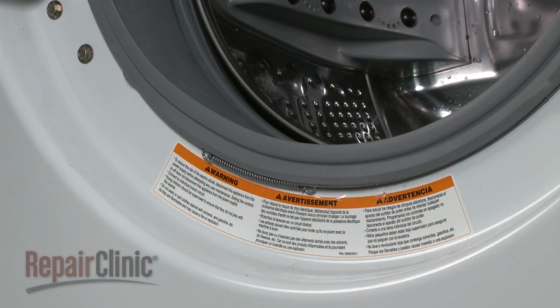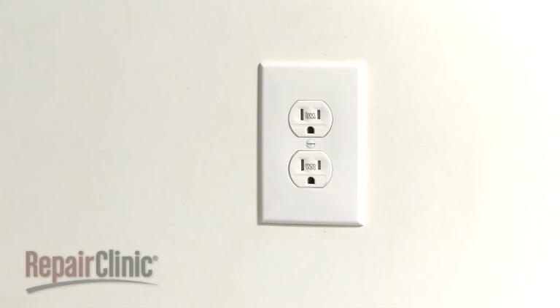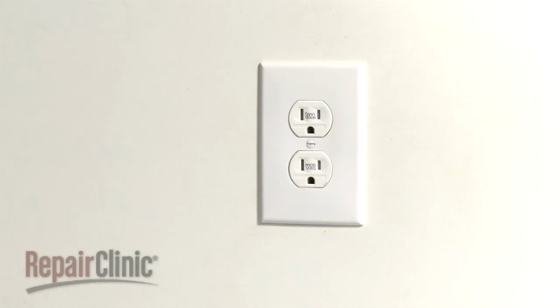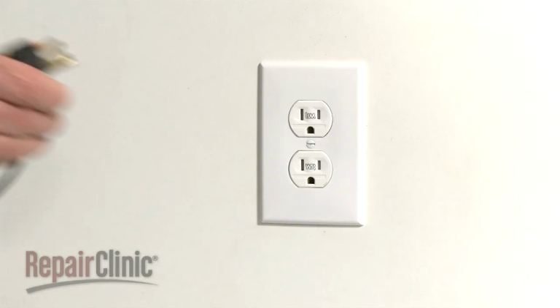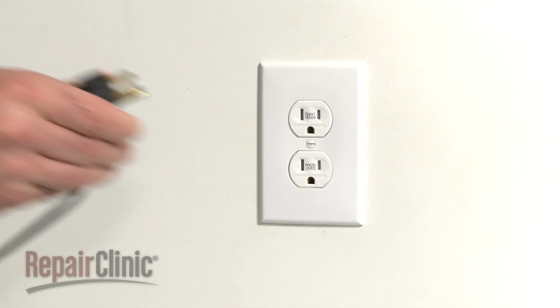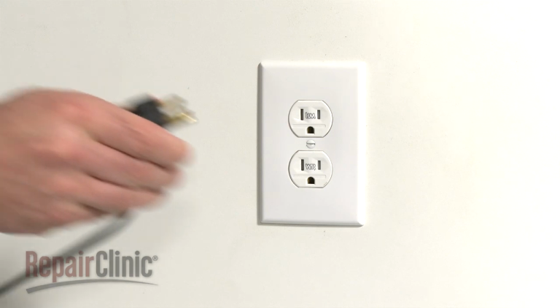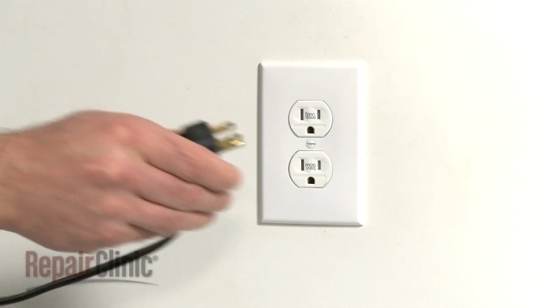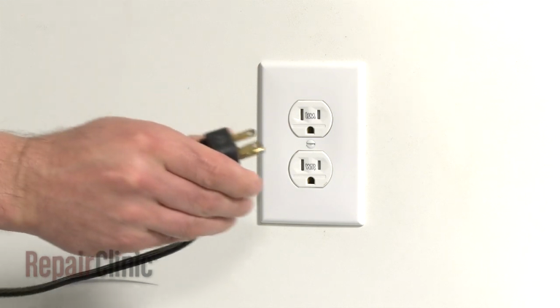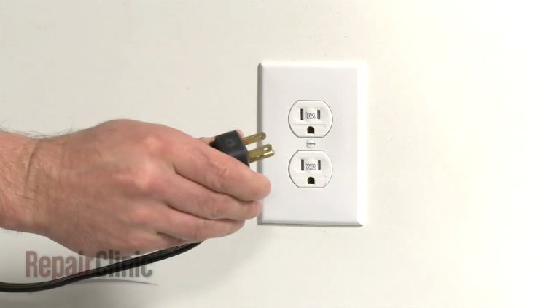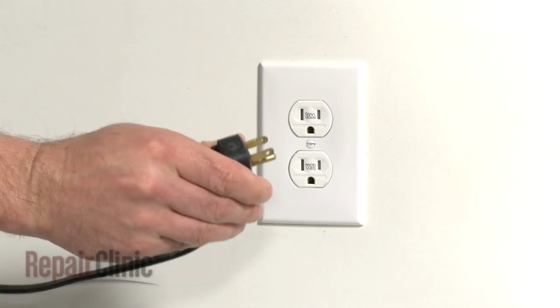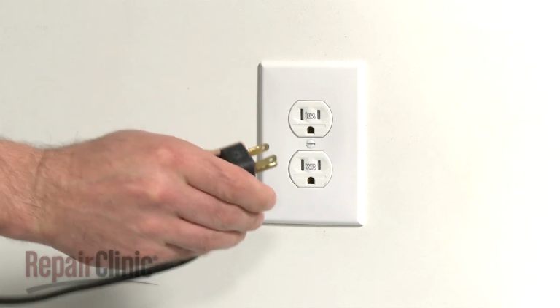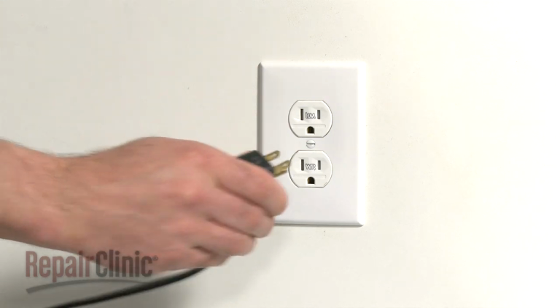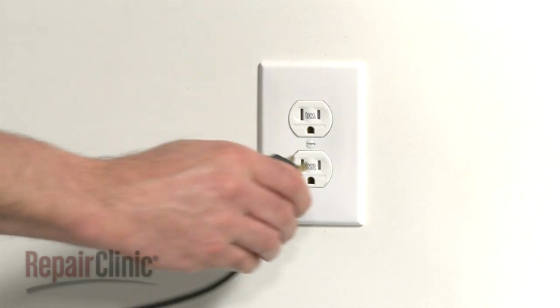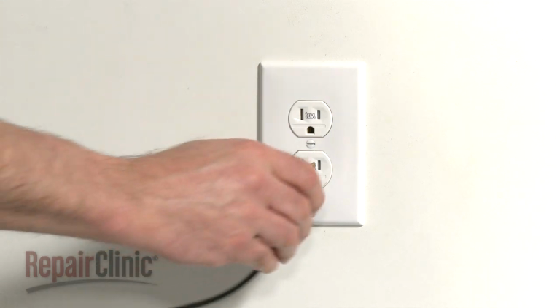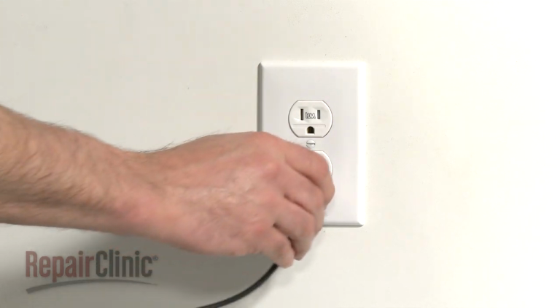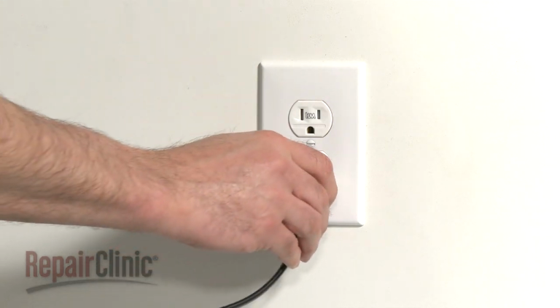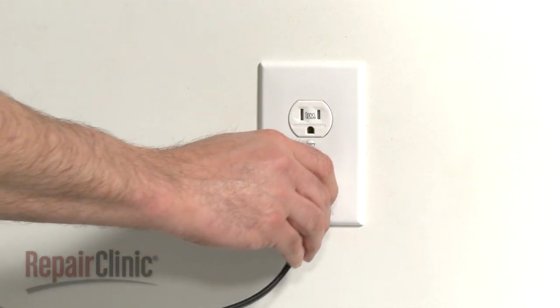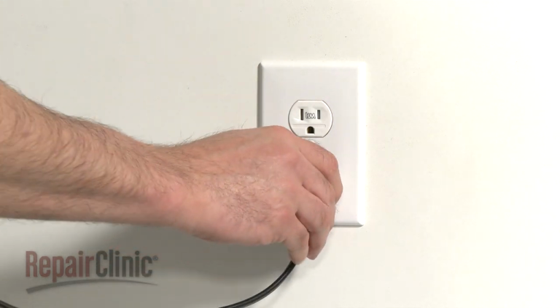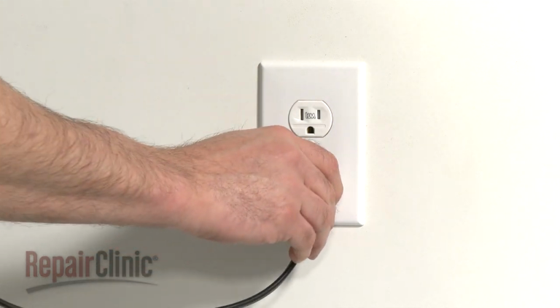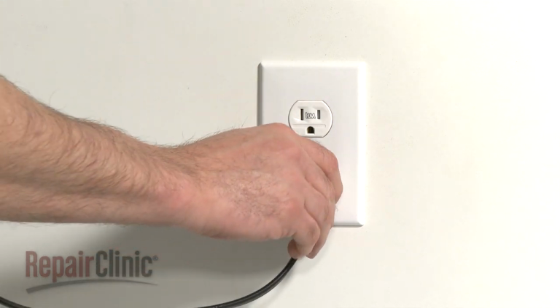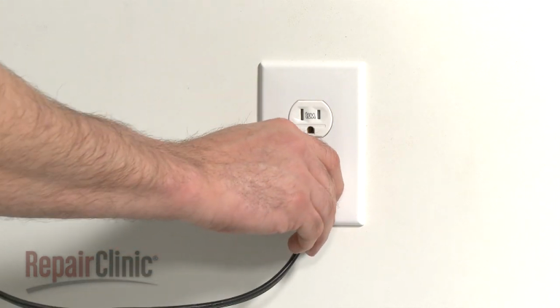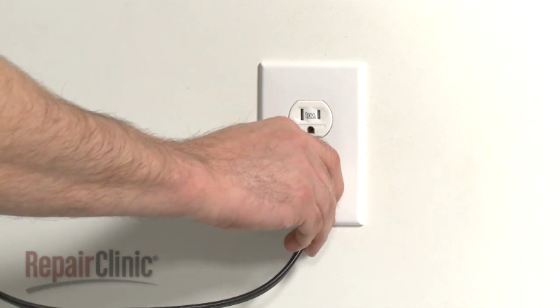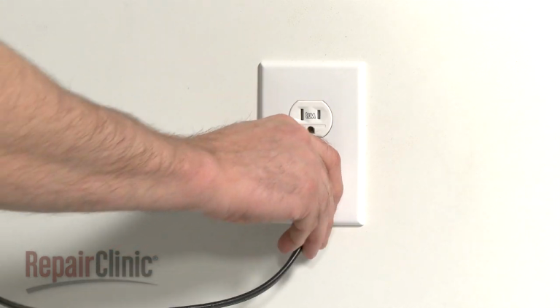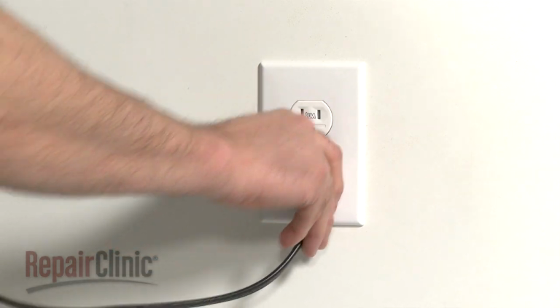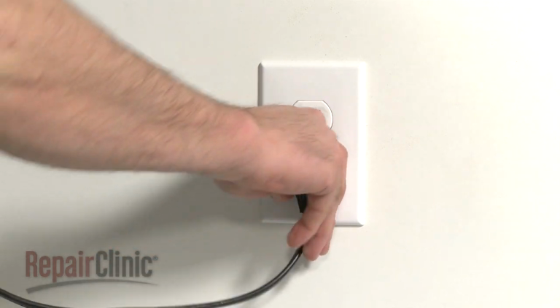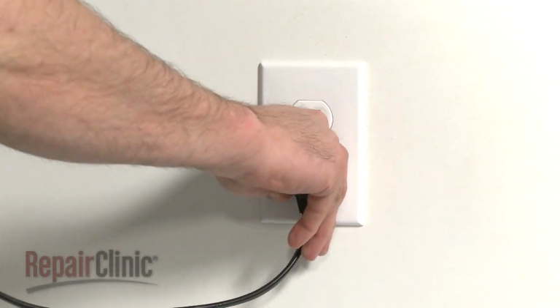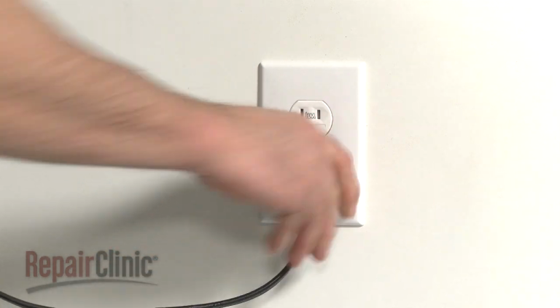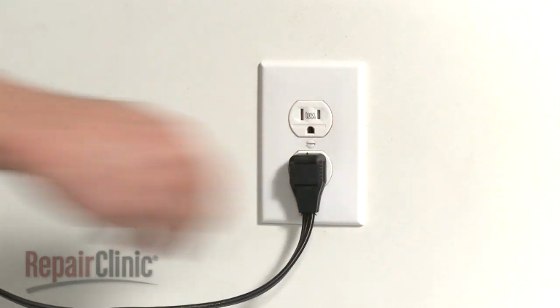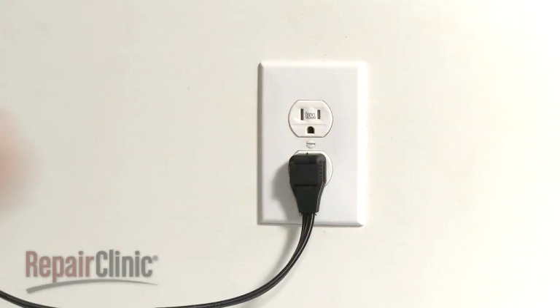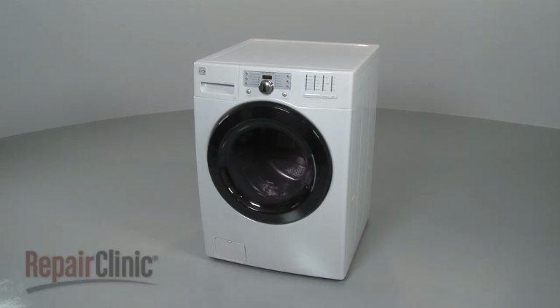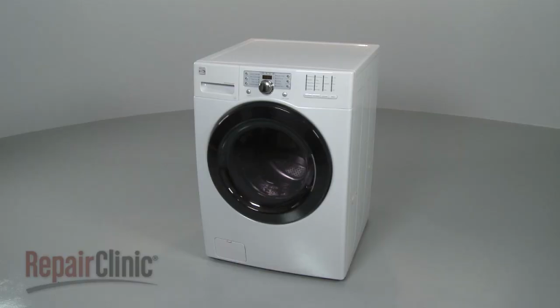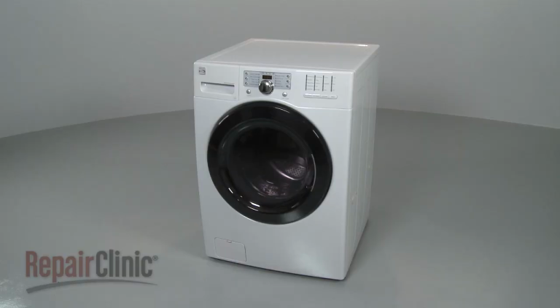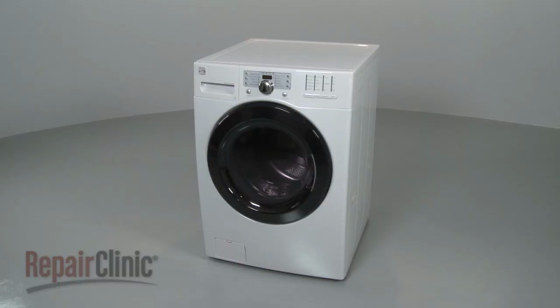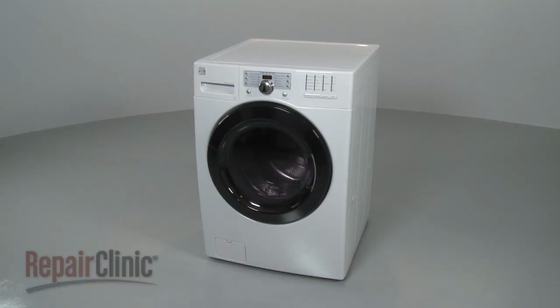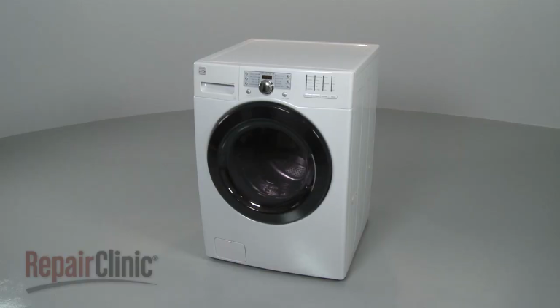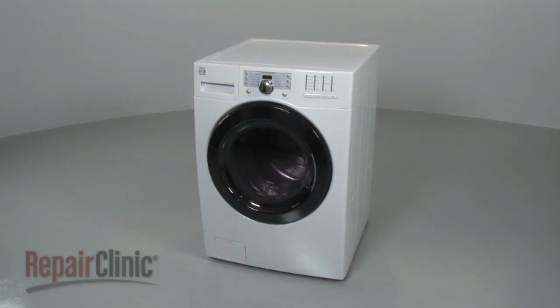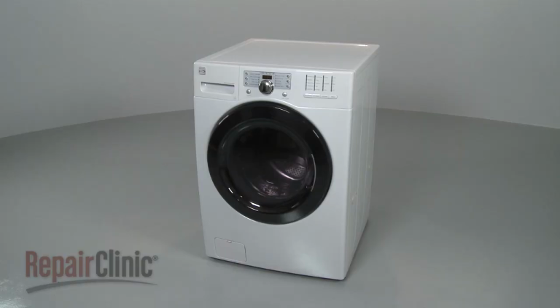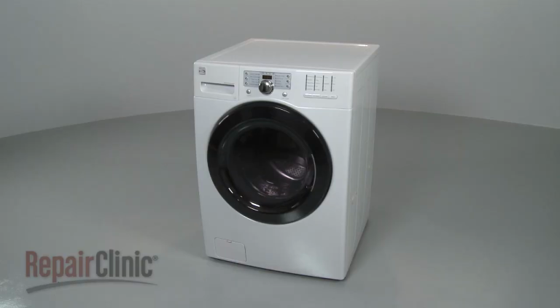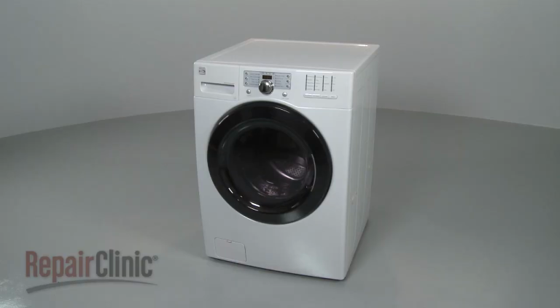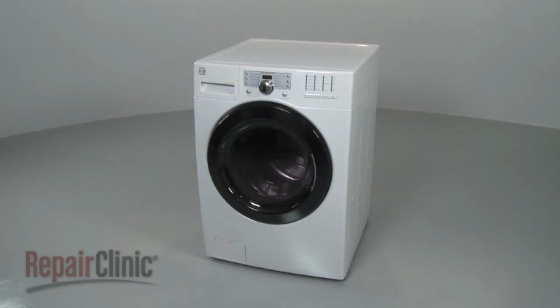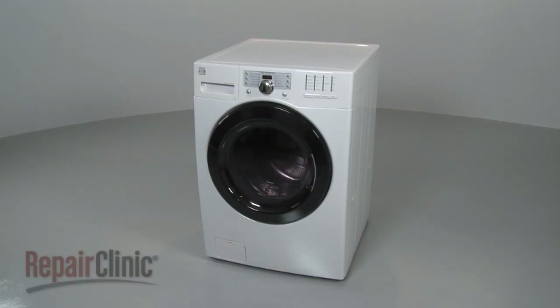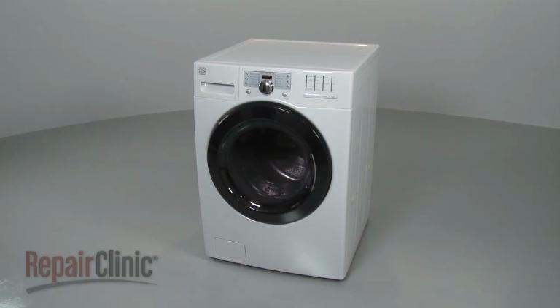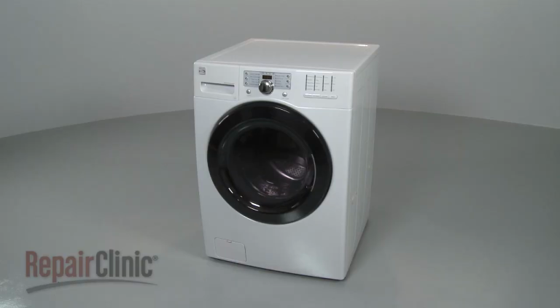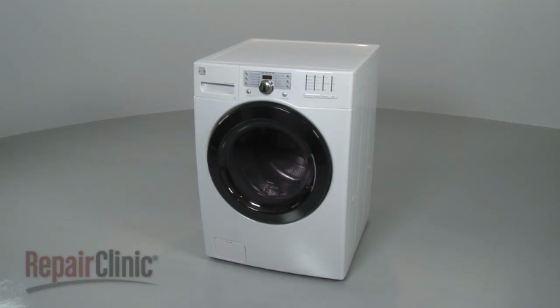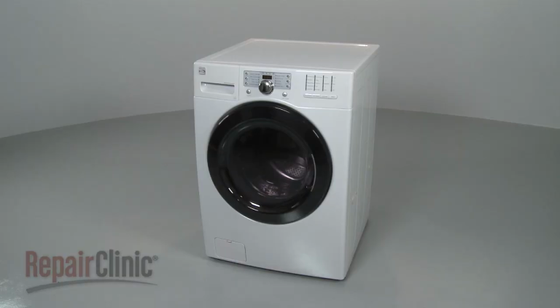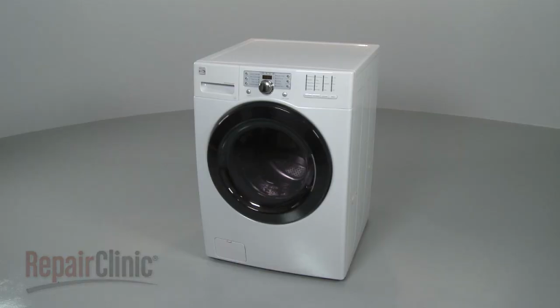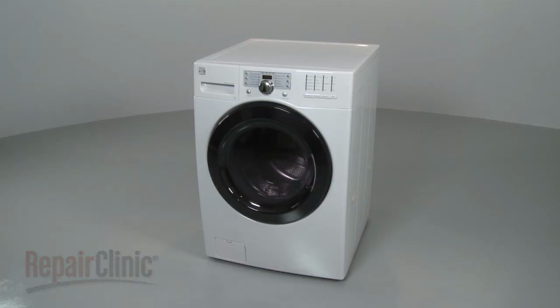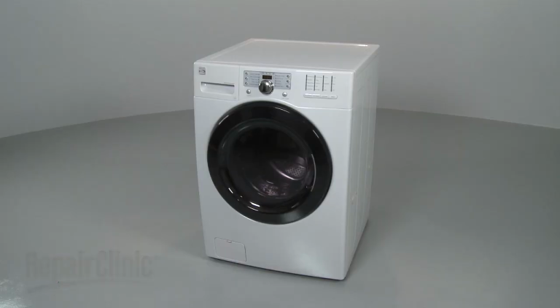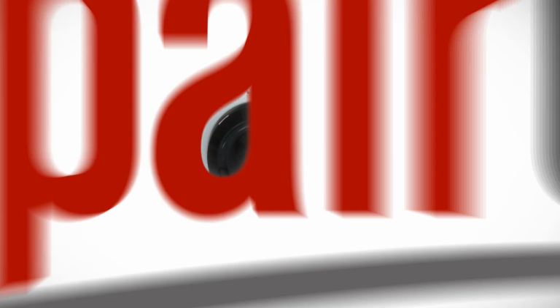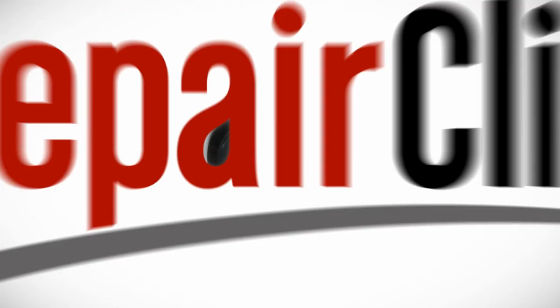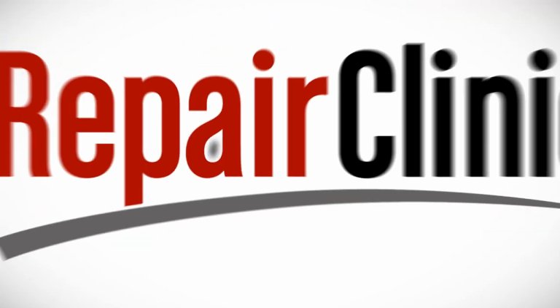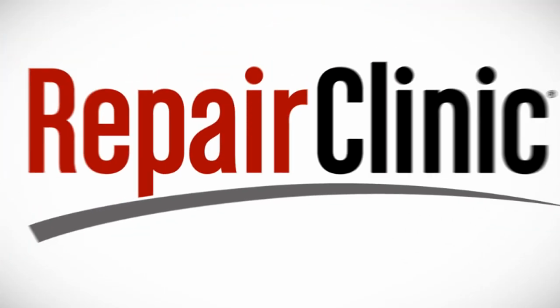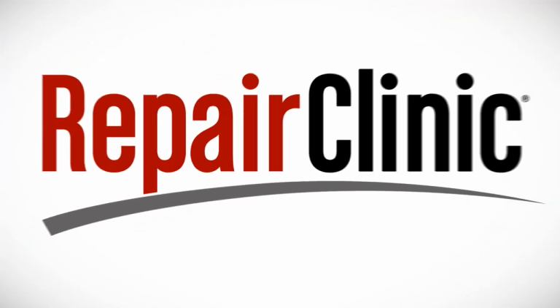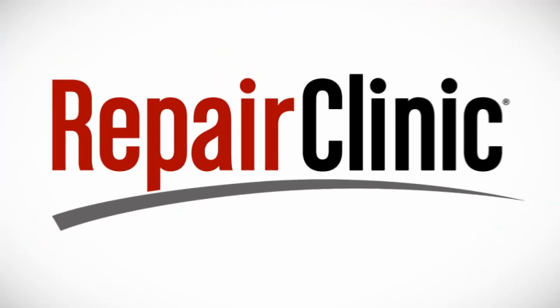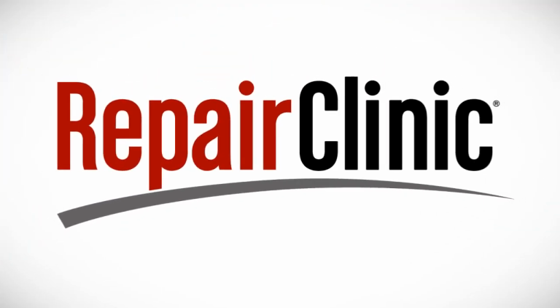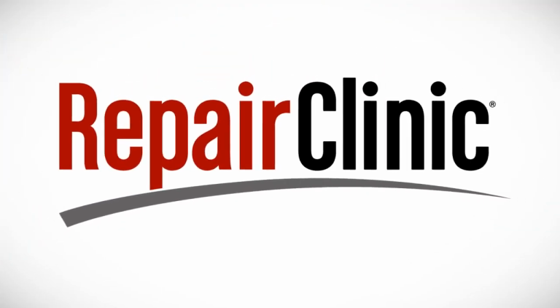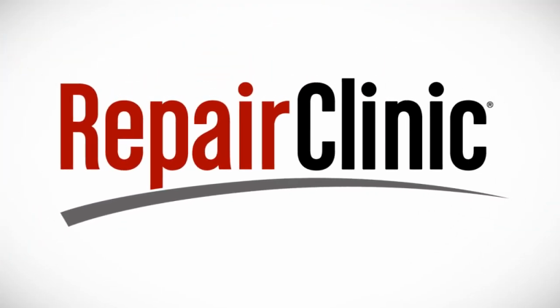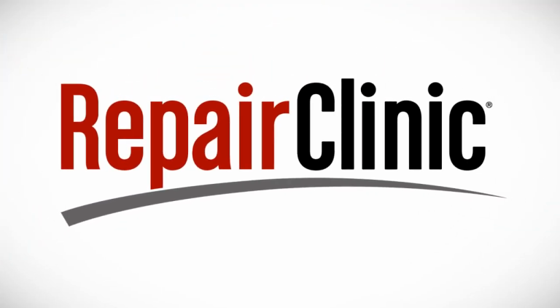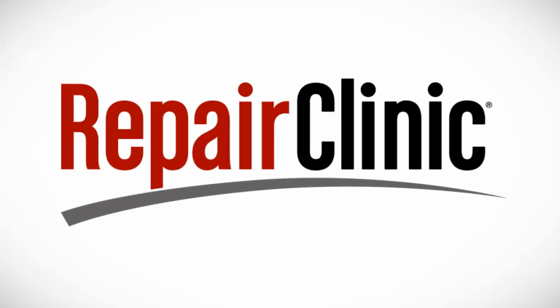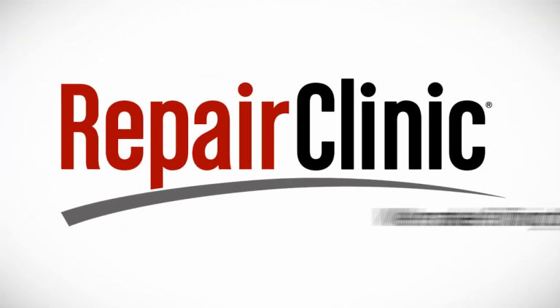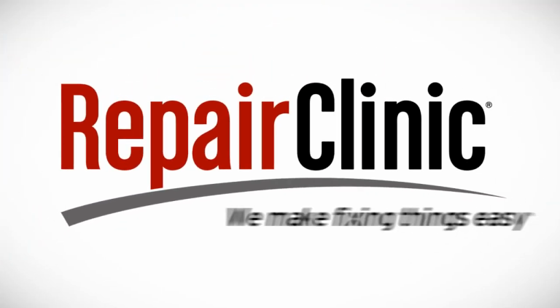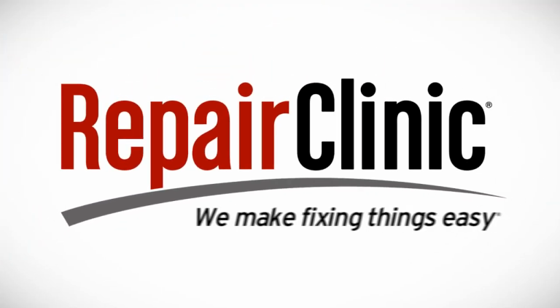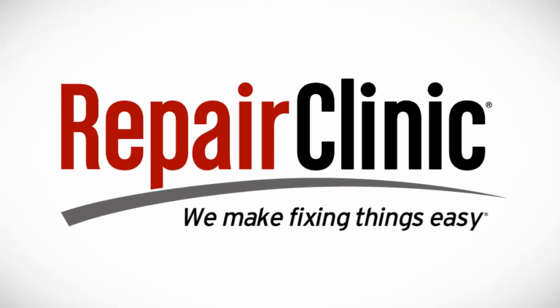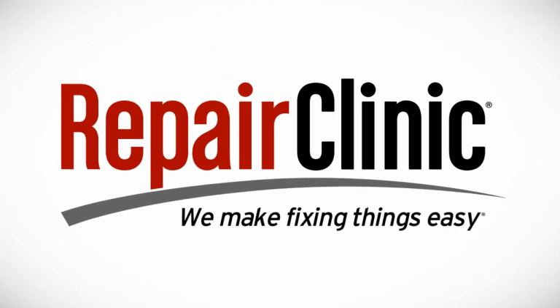You're now ready to plug the appliance back in to make sure it's functioning properly.